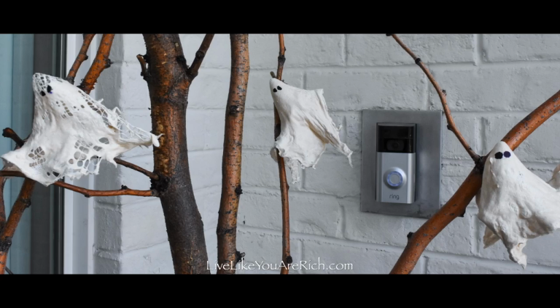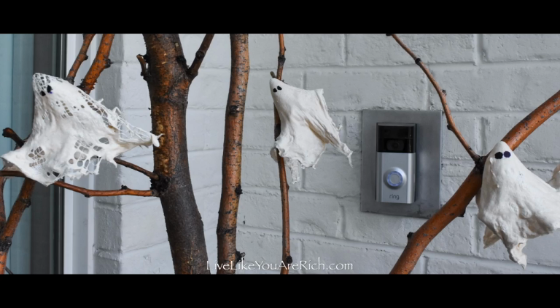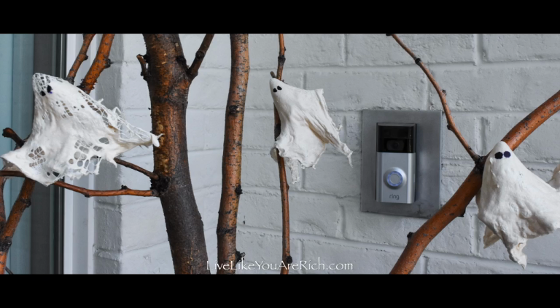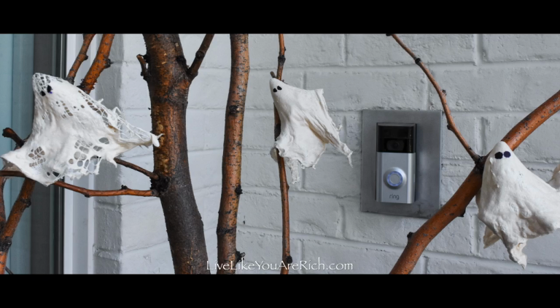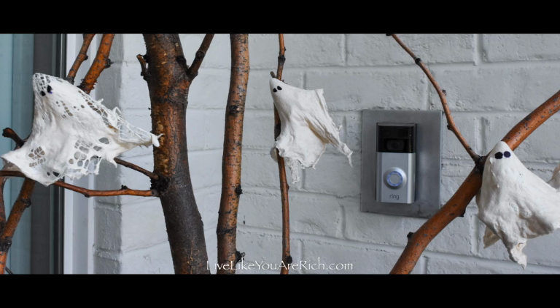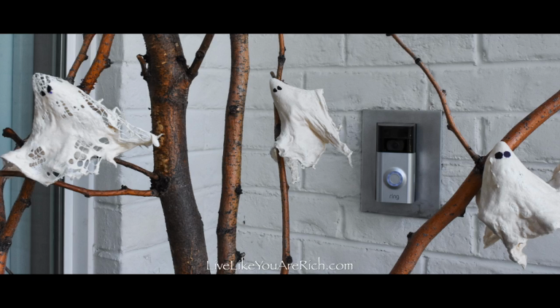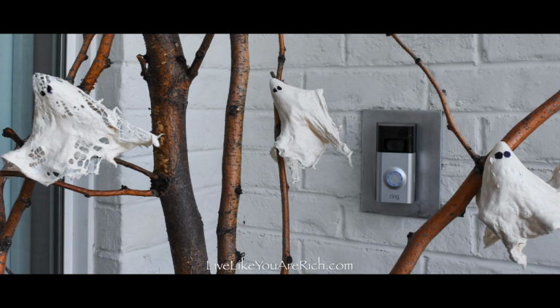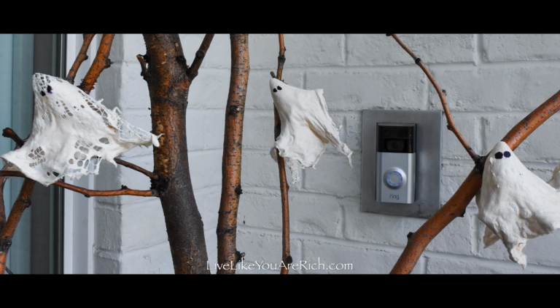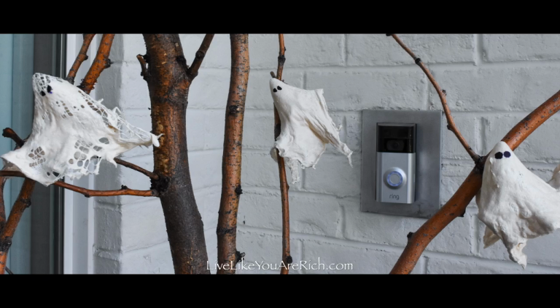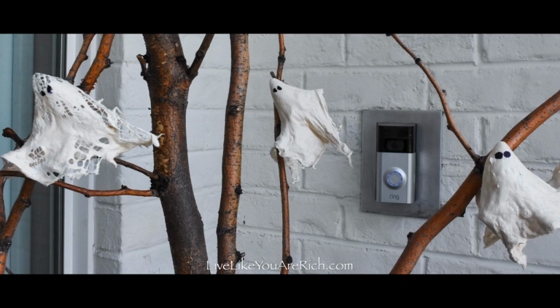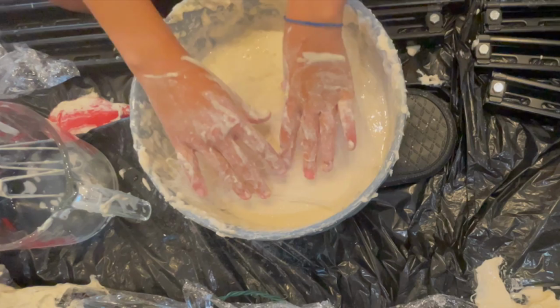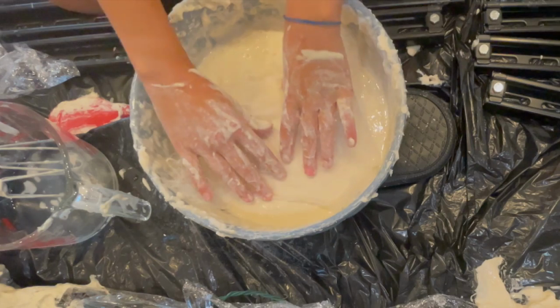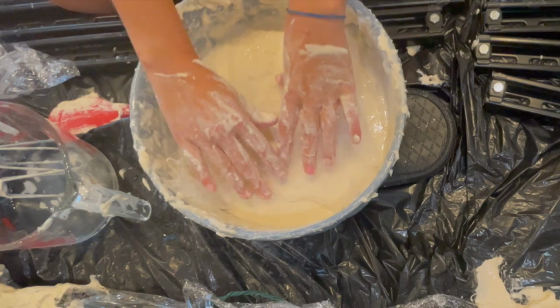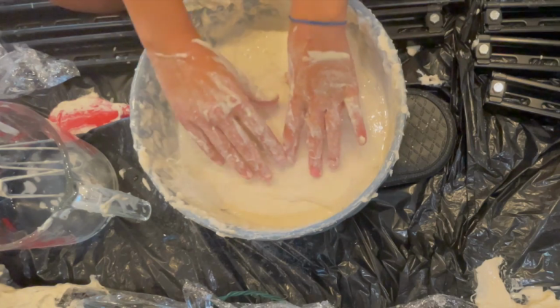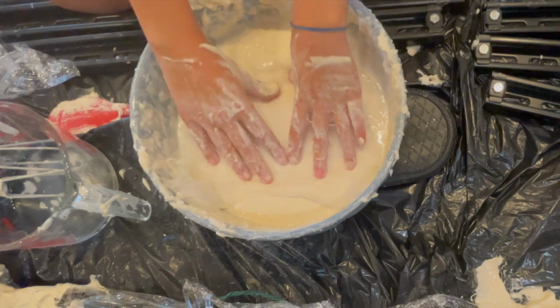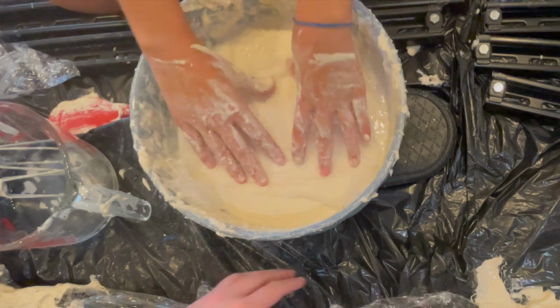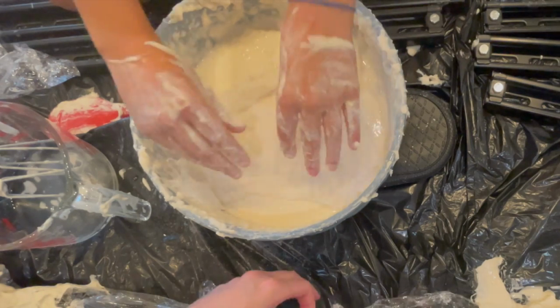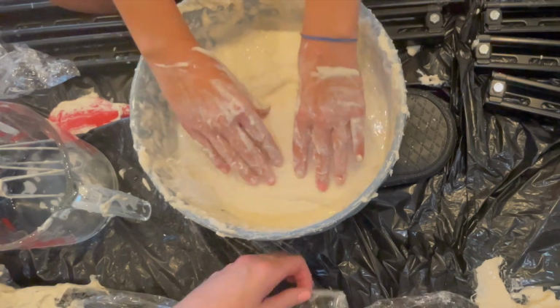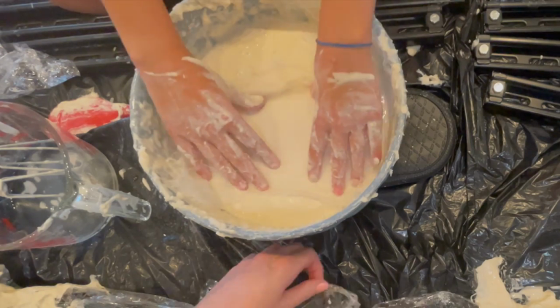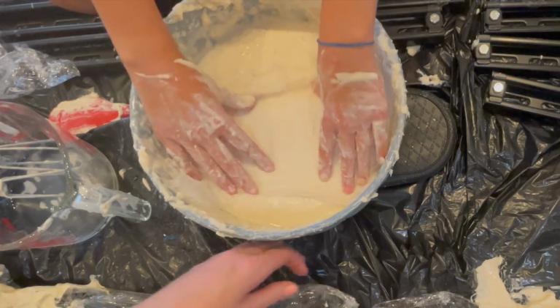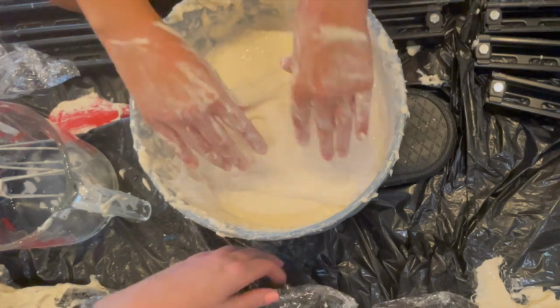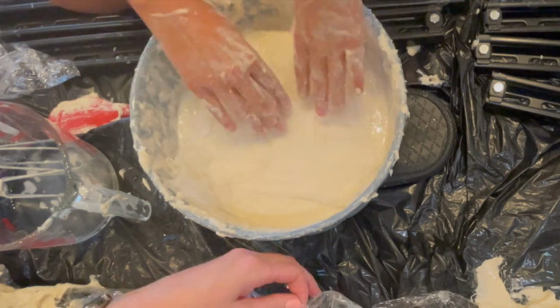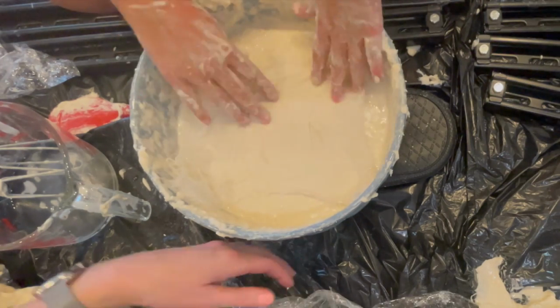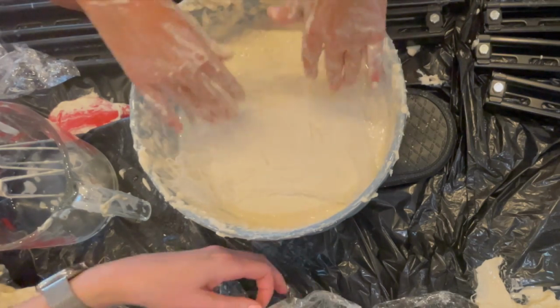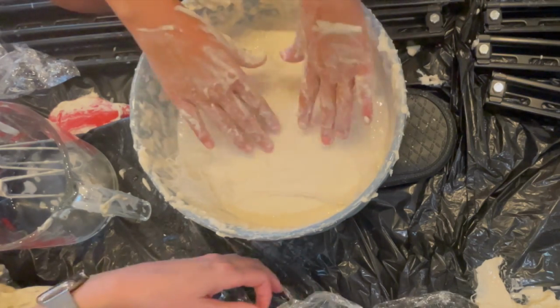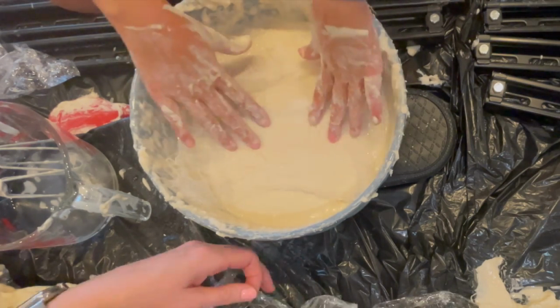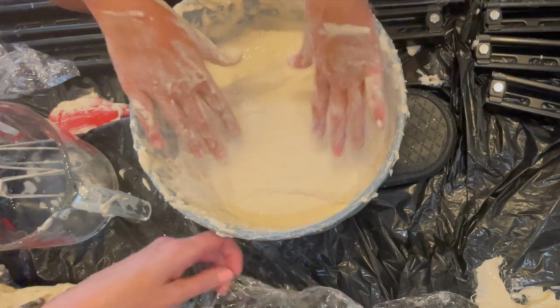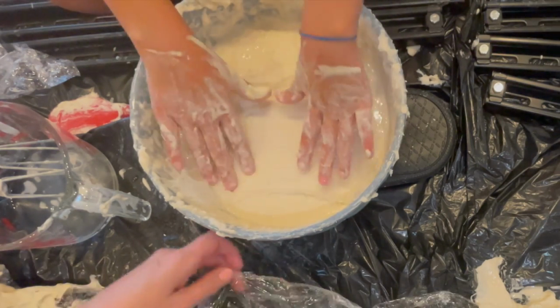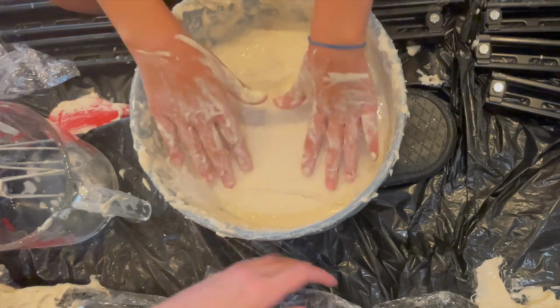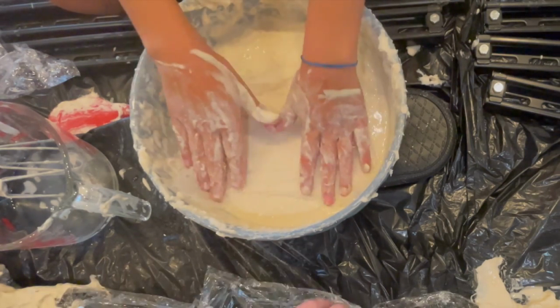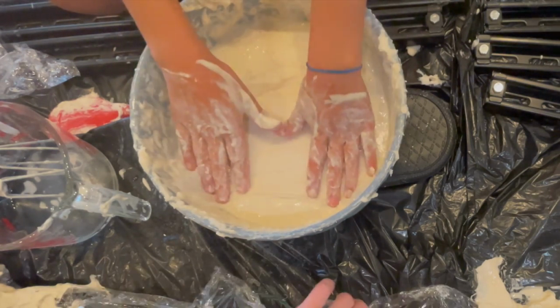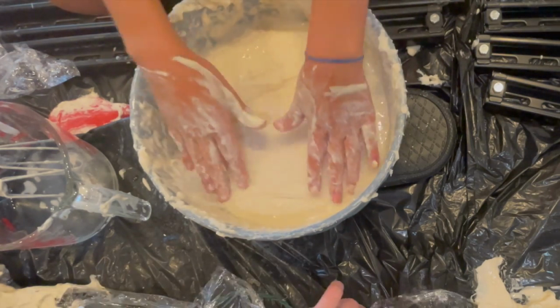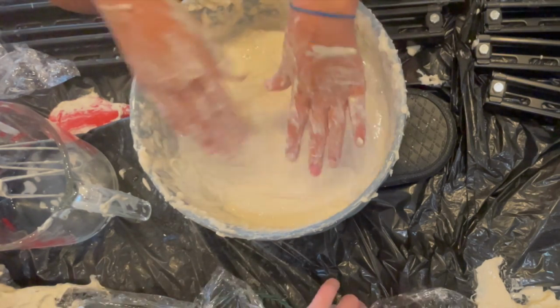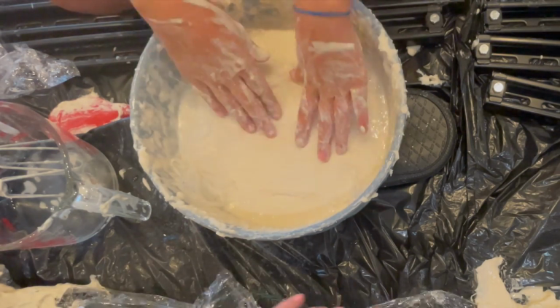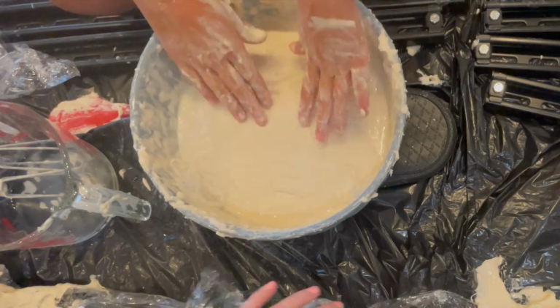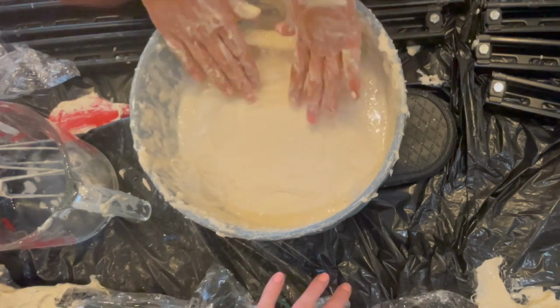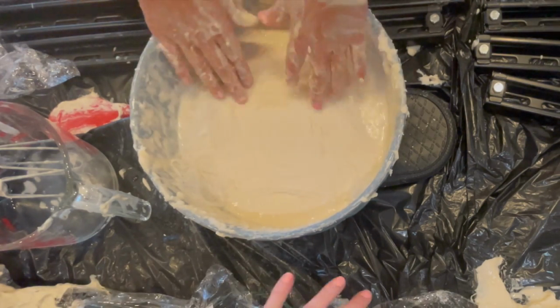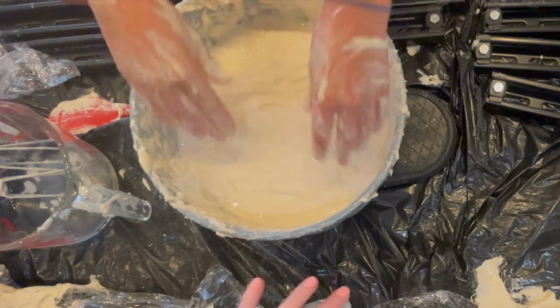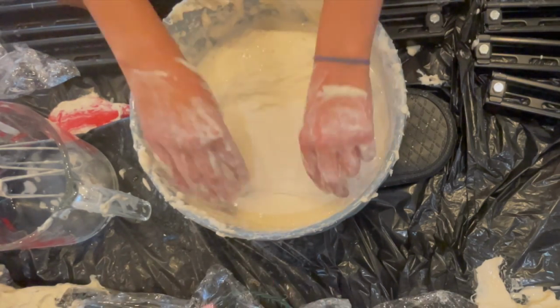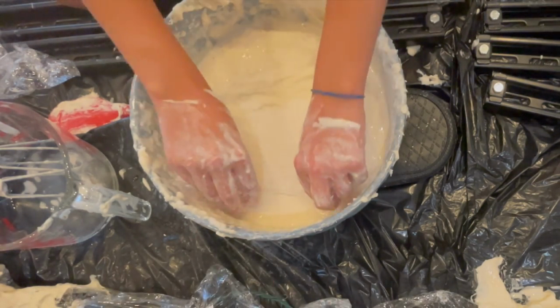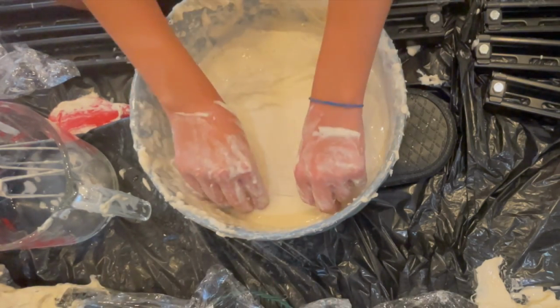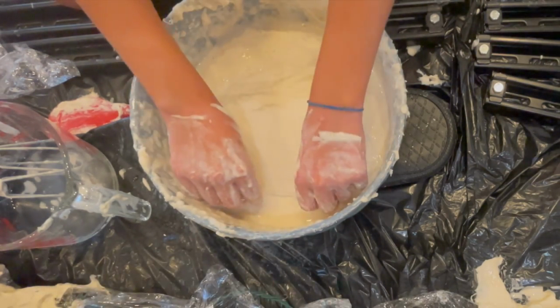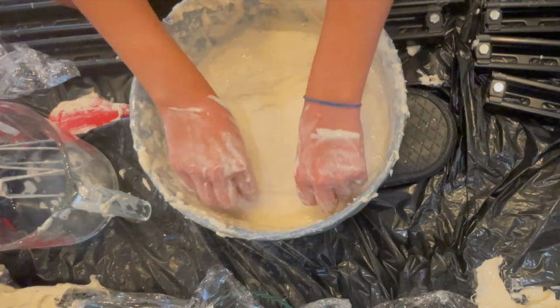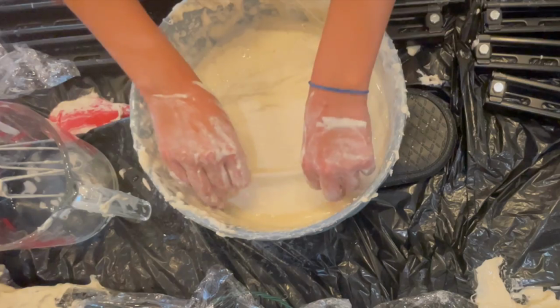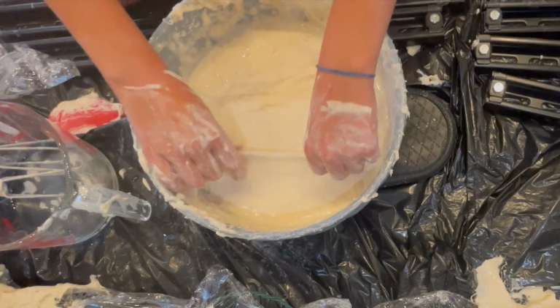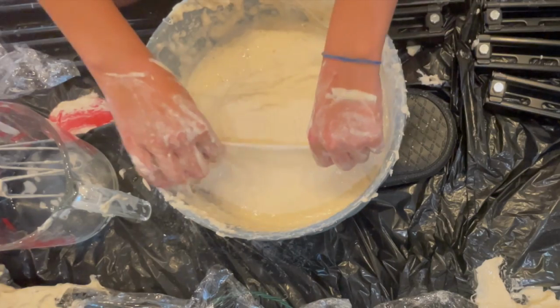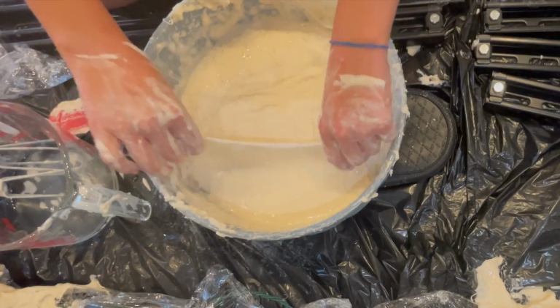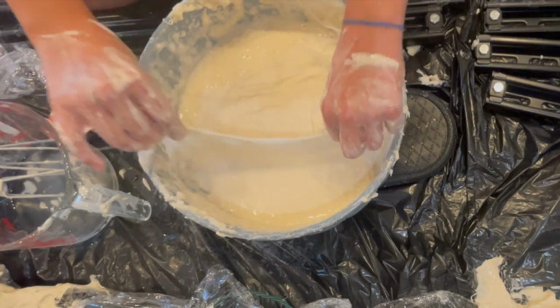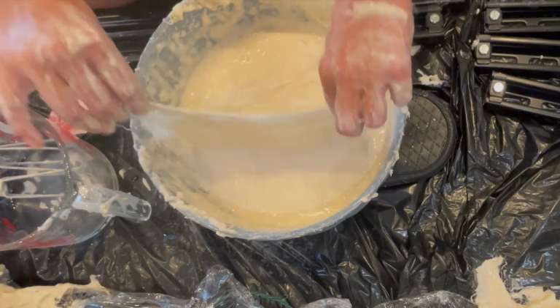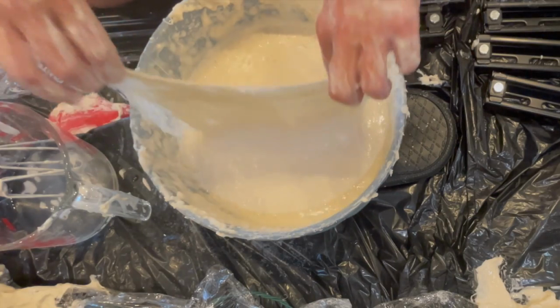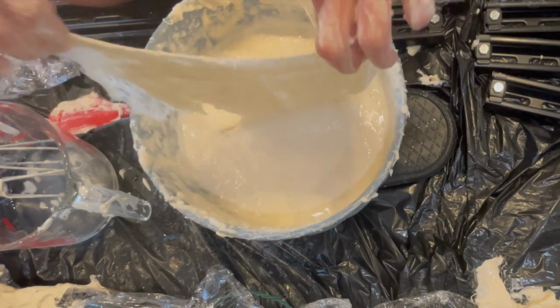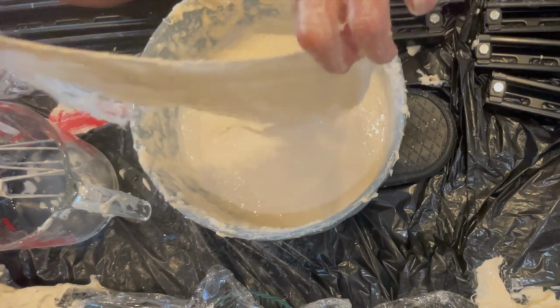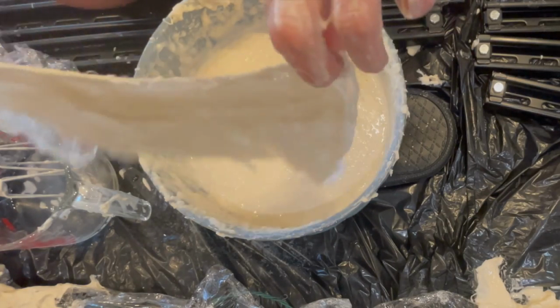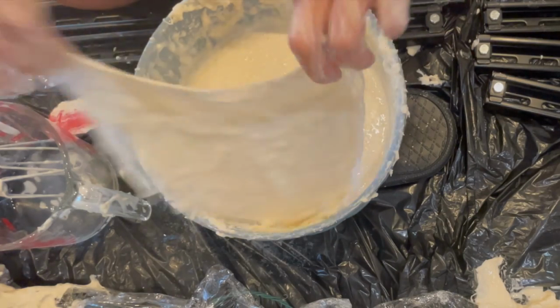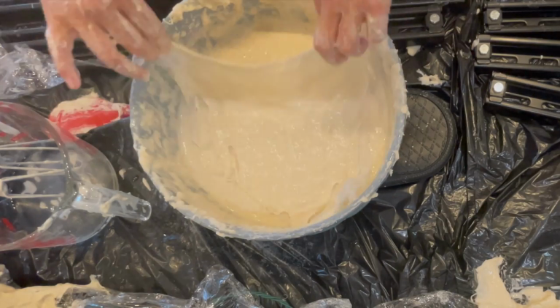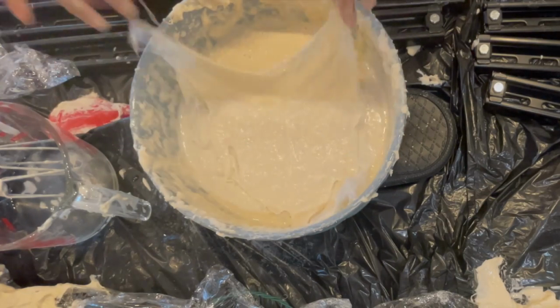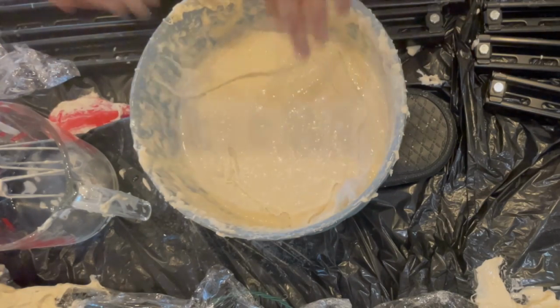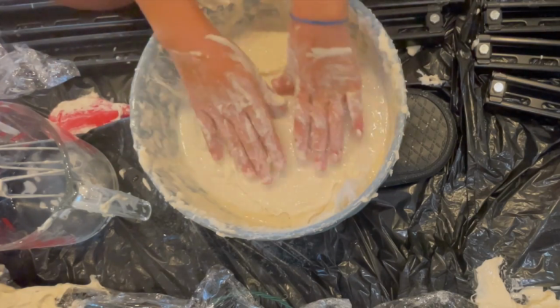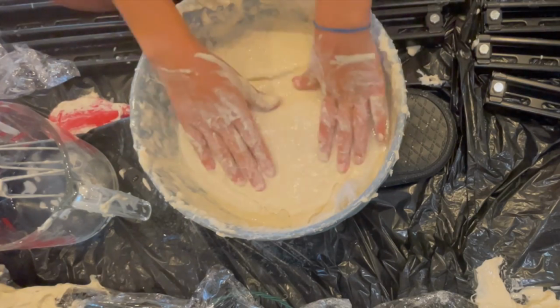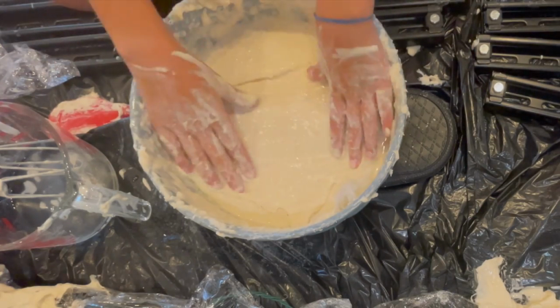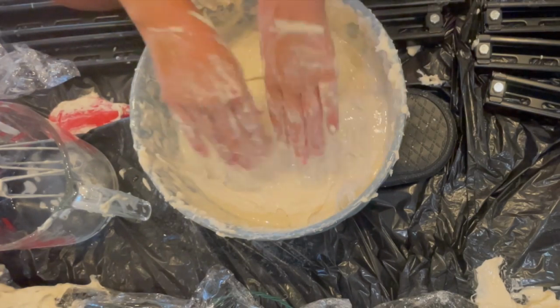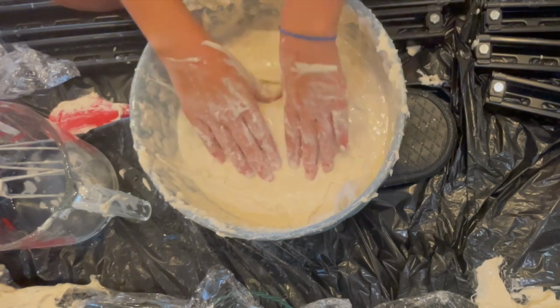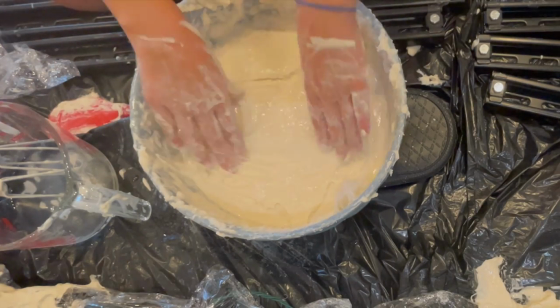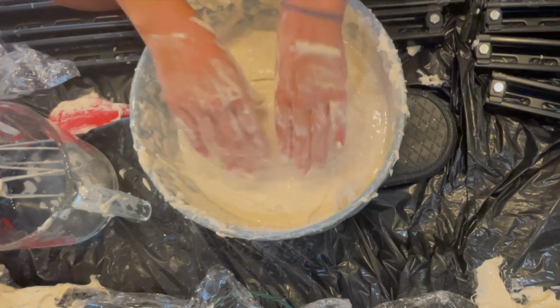Our project came together very well — we made these little gauze ghosts. As long as you leave sufficient drying time, your project should hold very well.